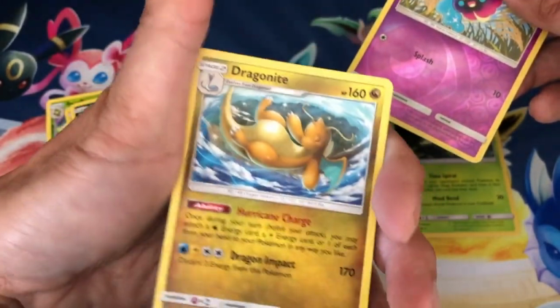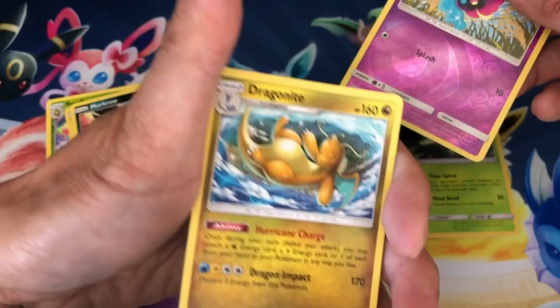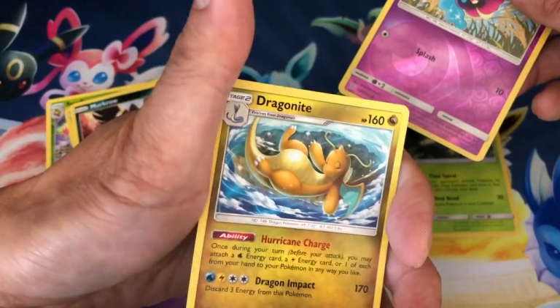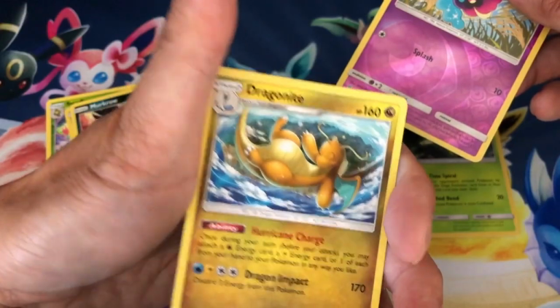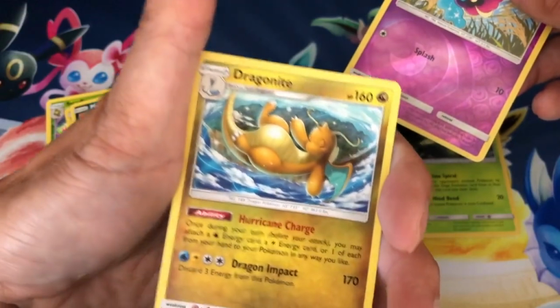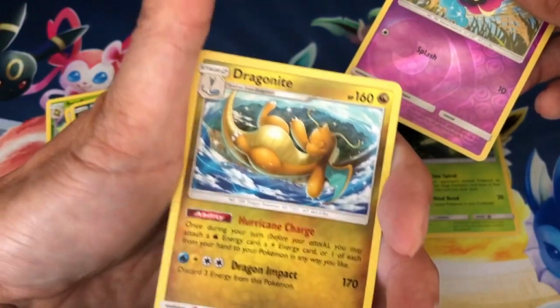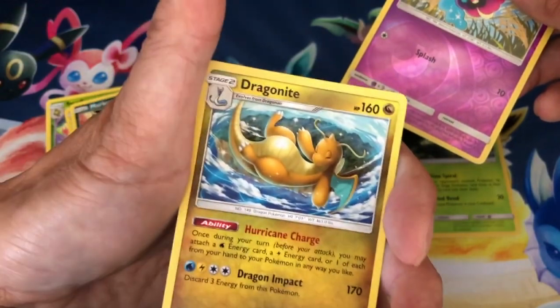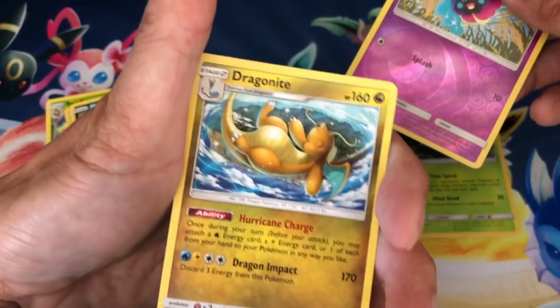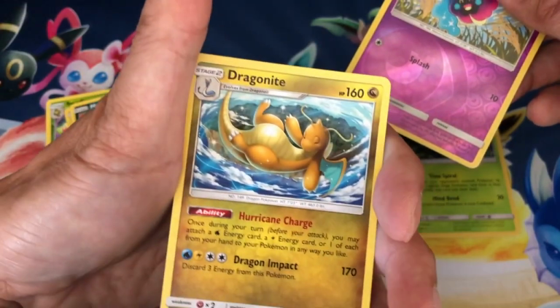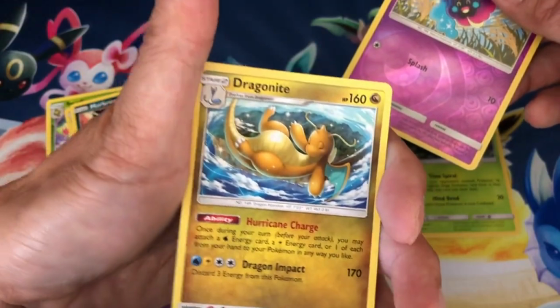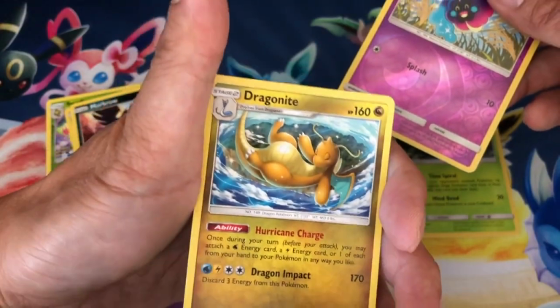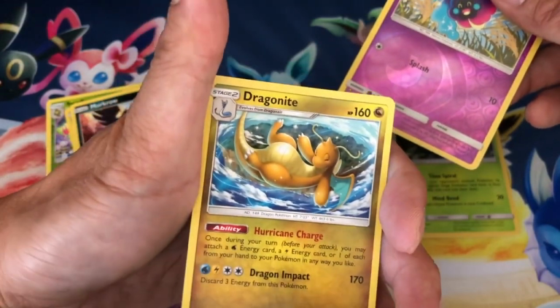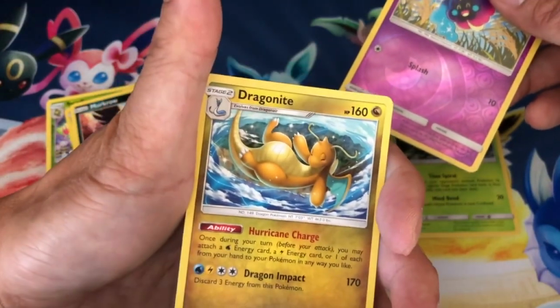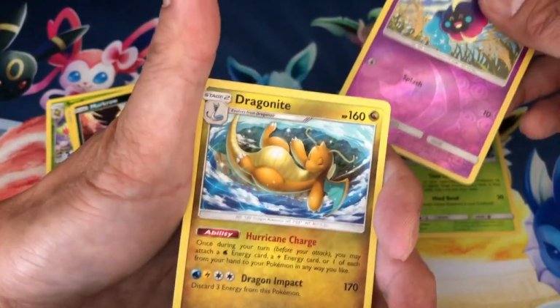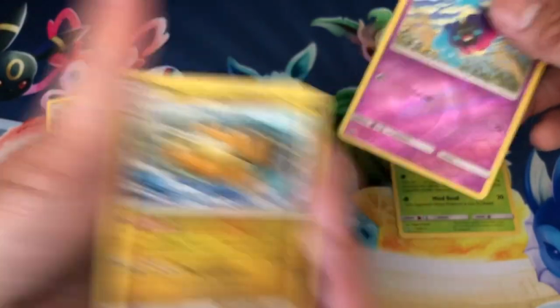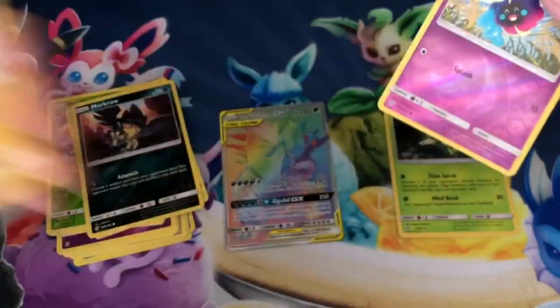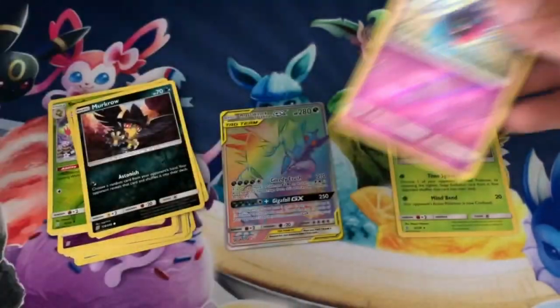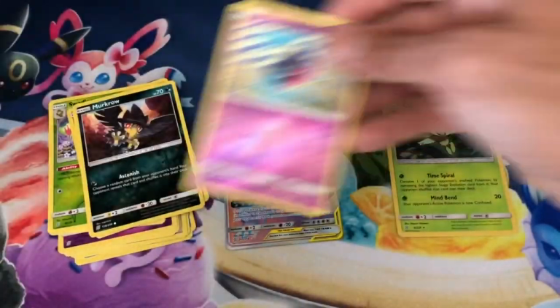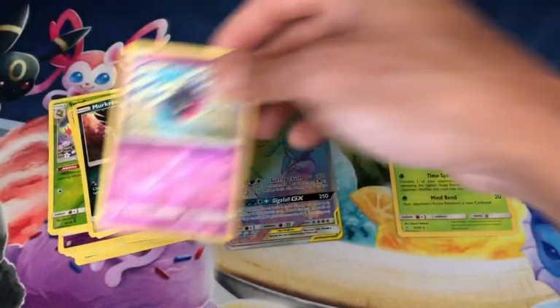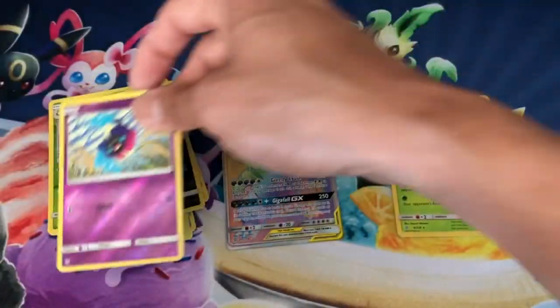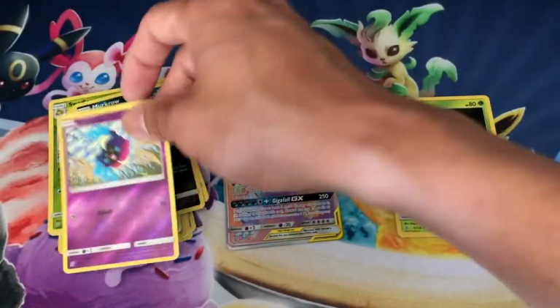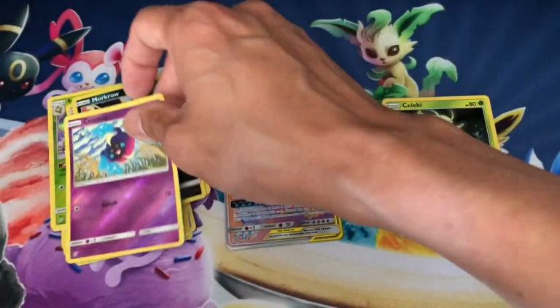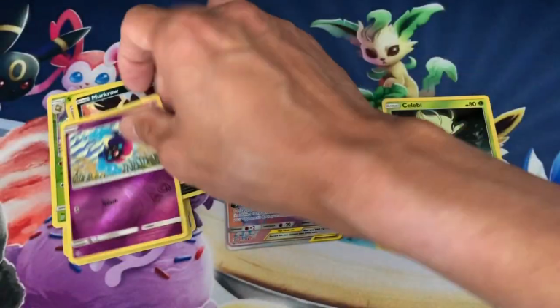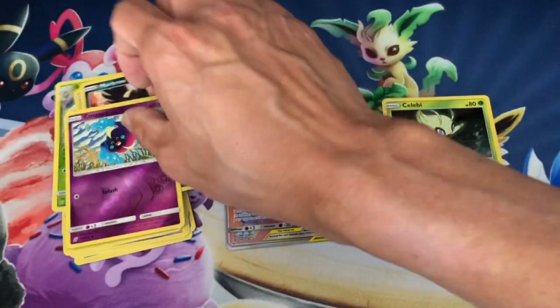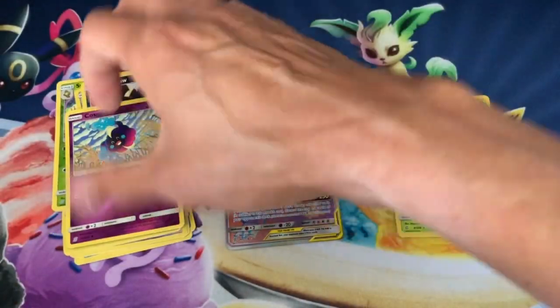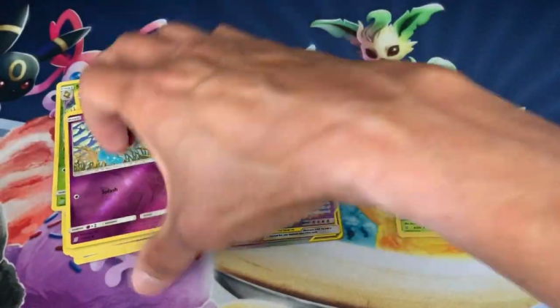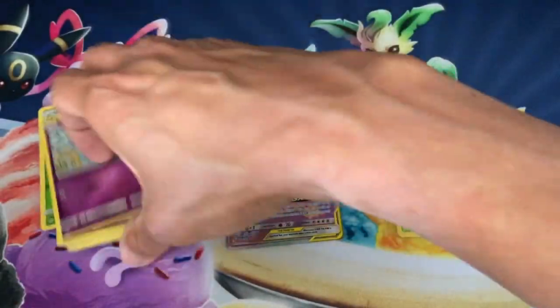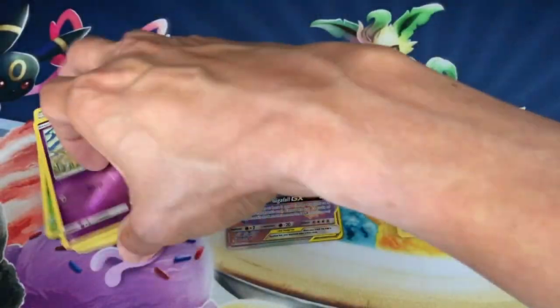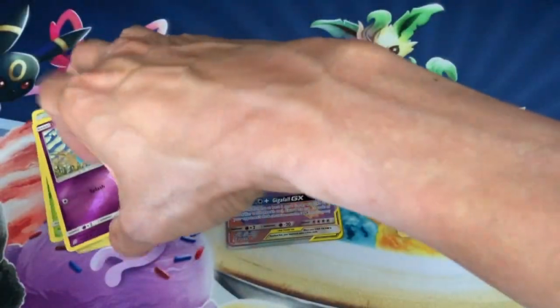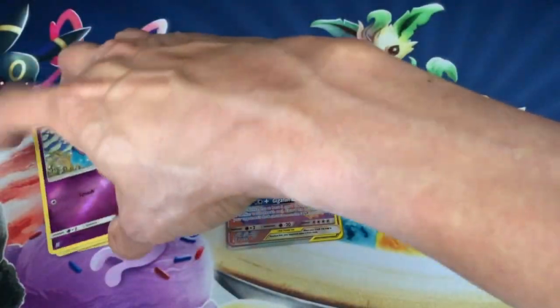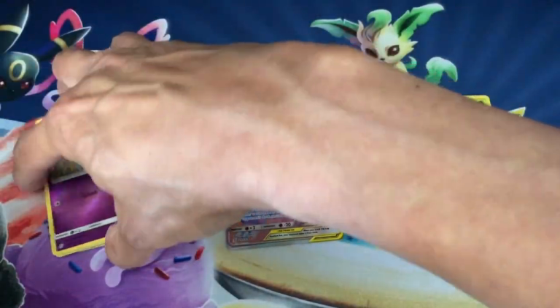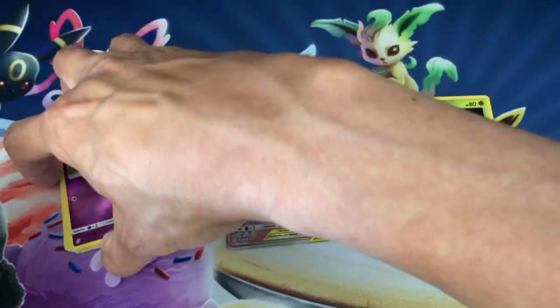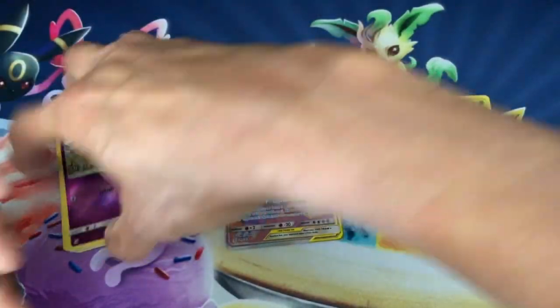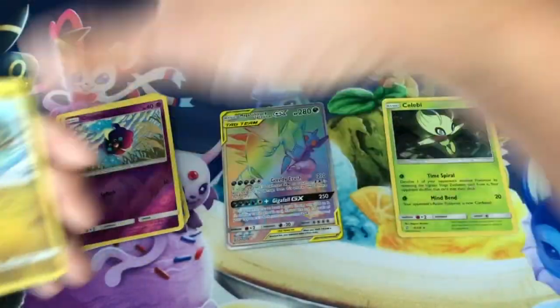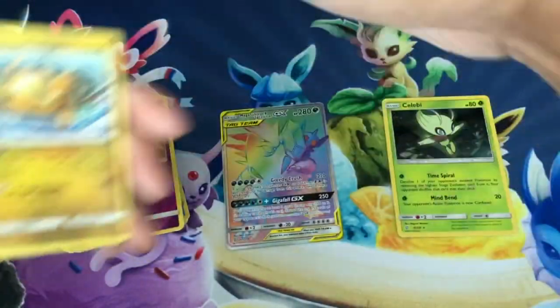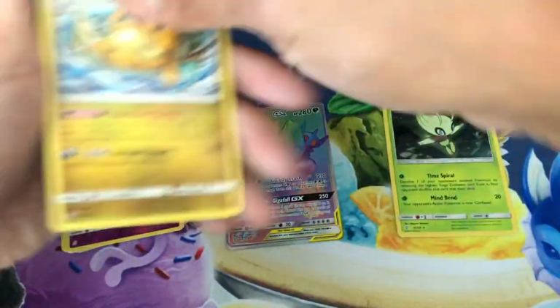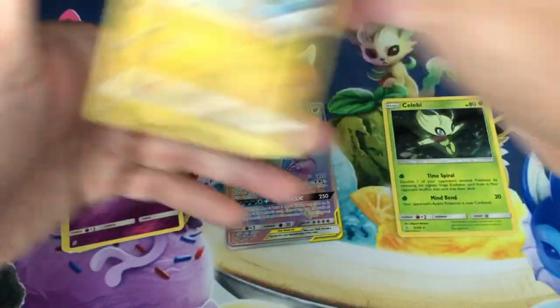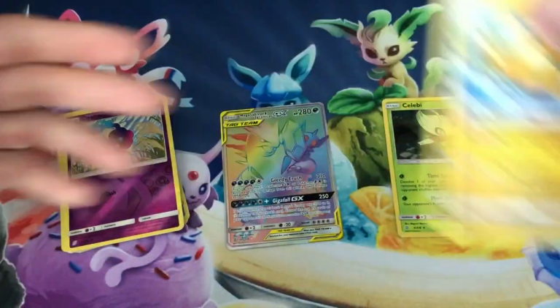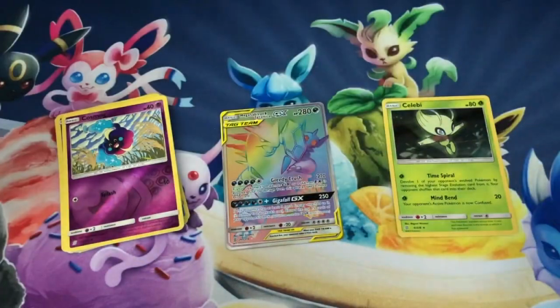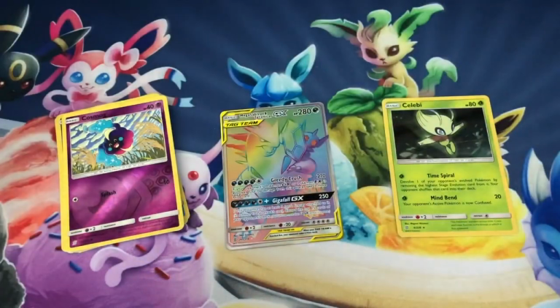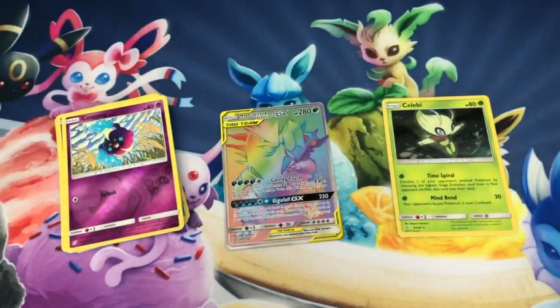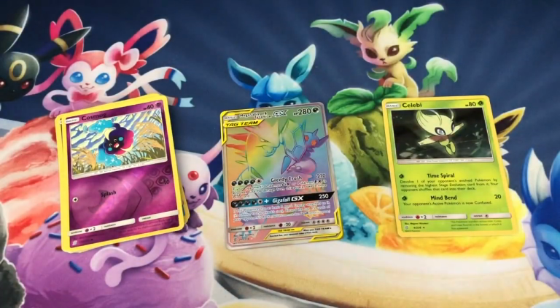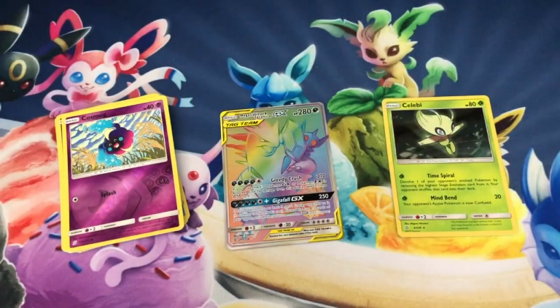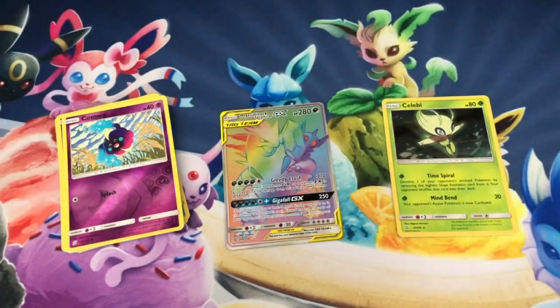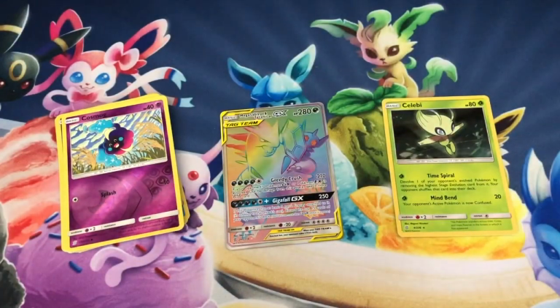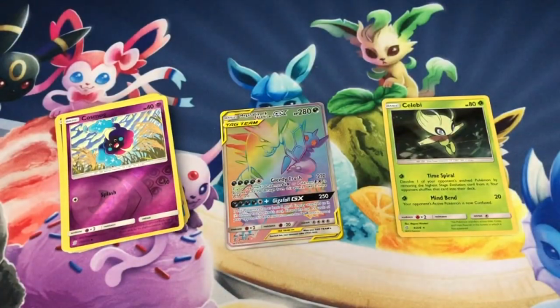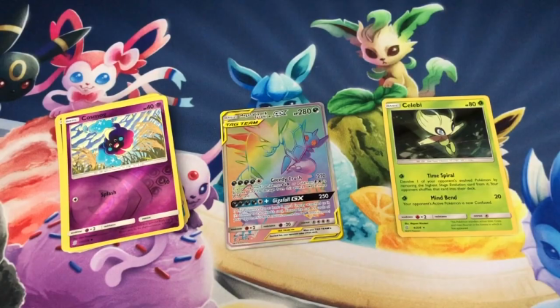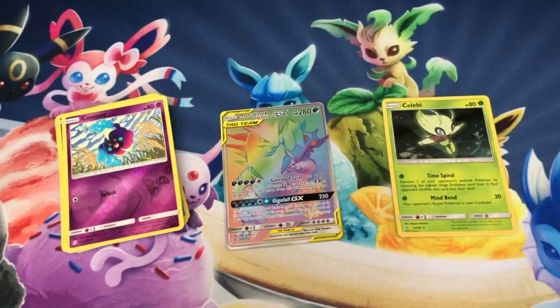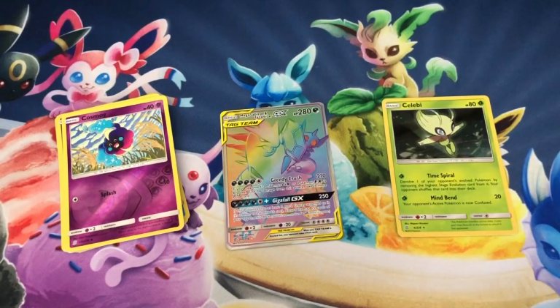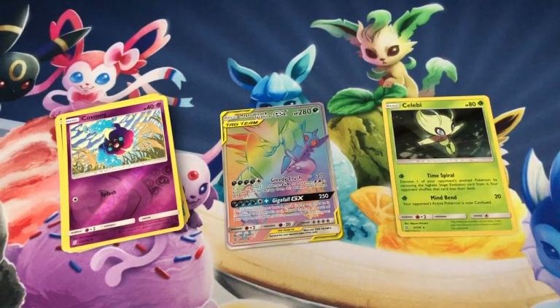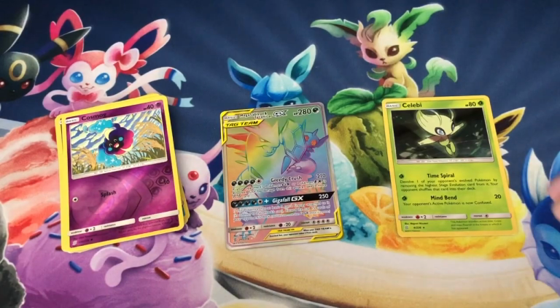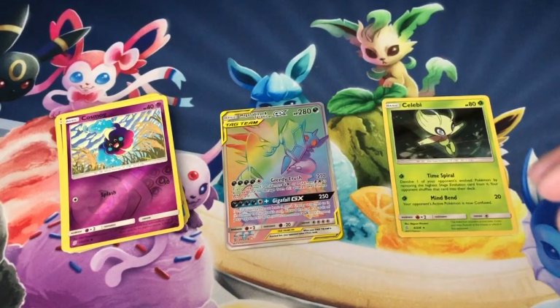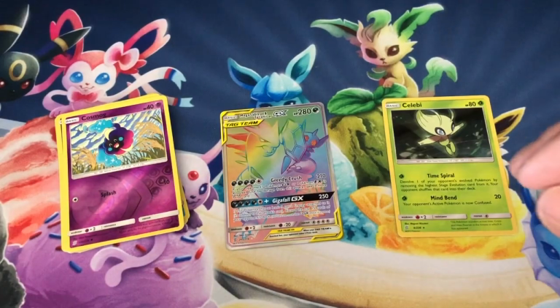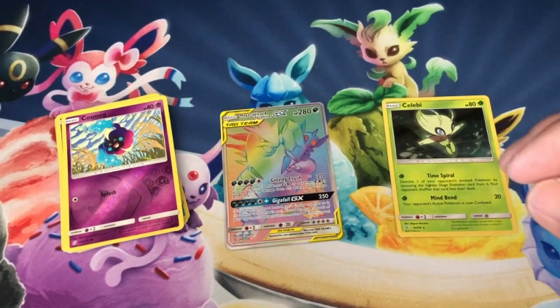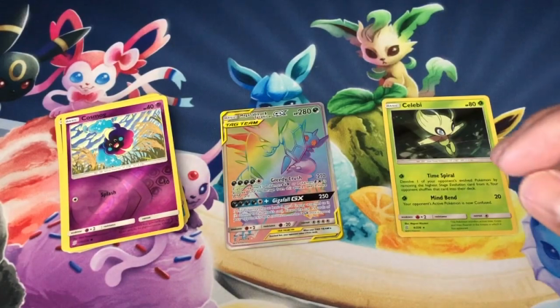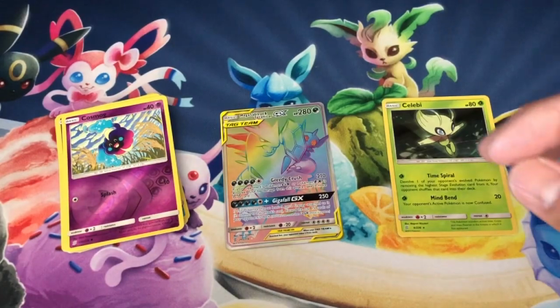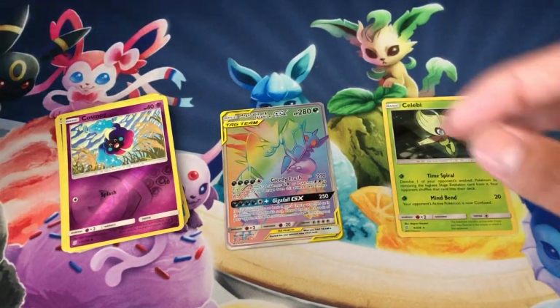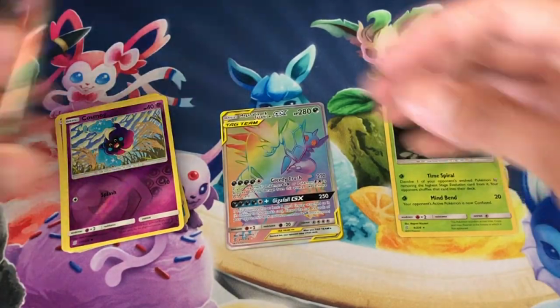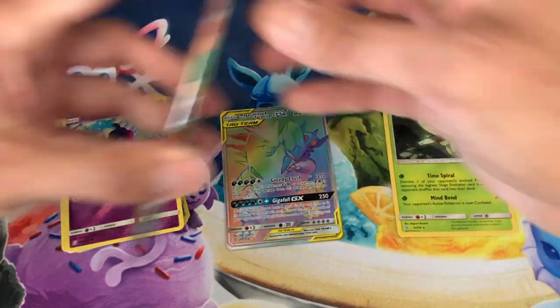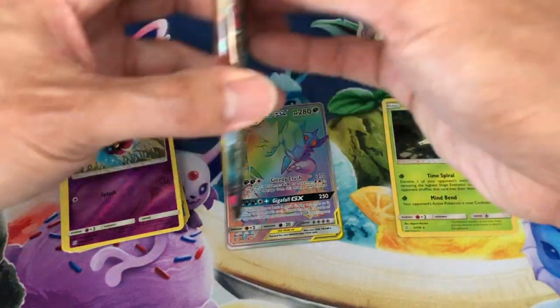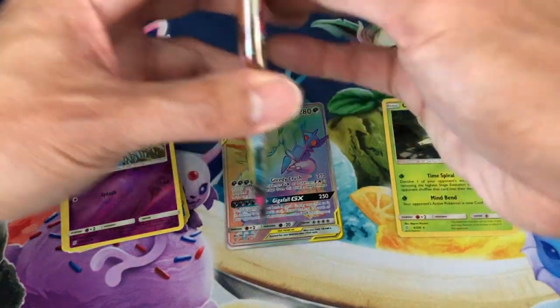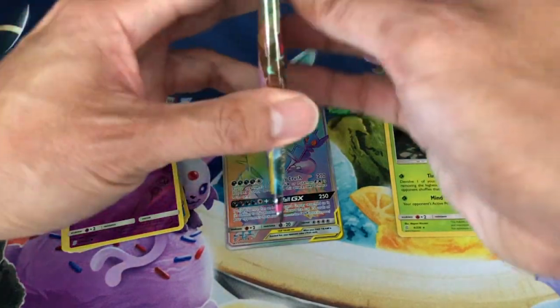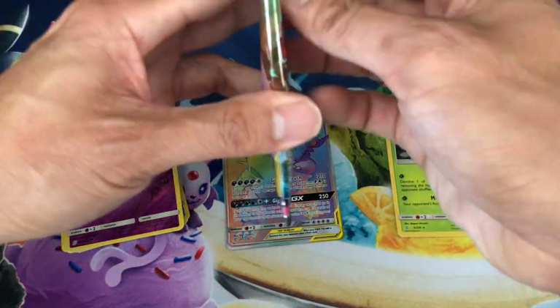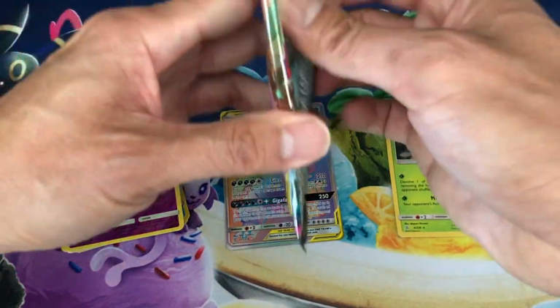And a Dragonite non-holo rare — look at that, just drifting in the sea. Dragonite! Okay, four packs left.